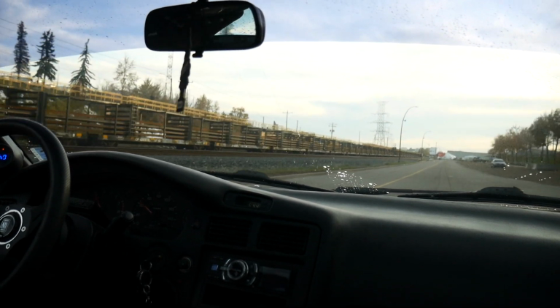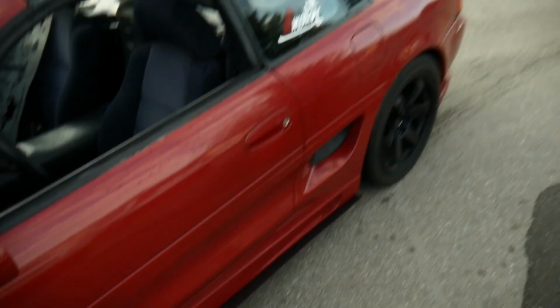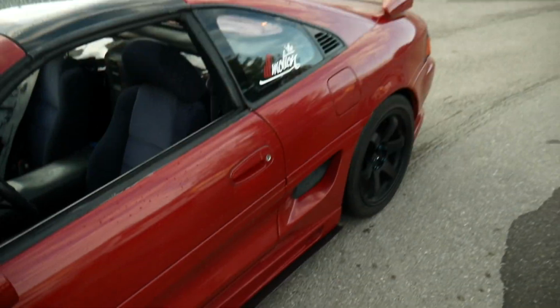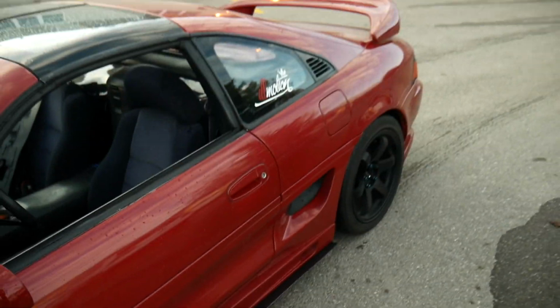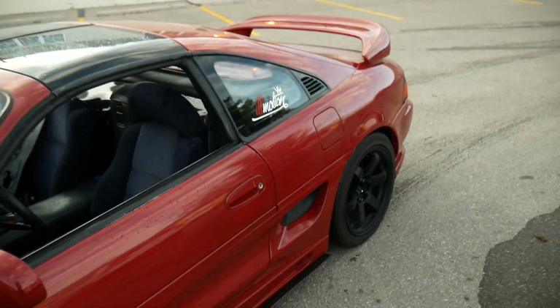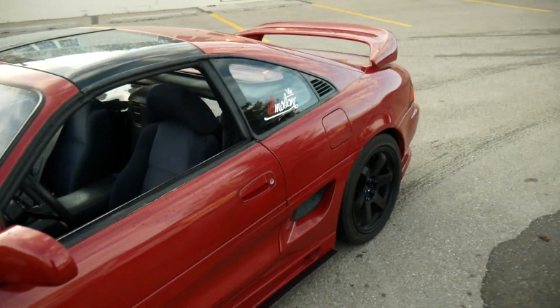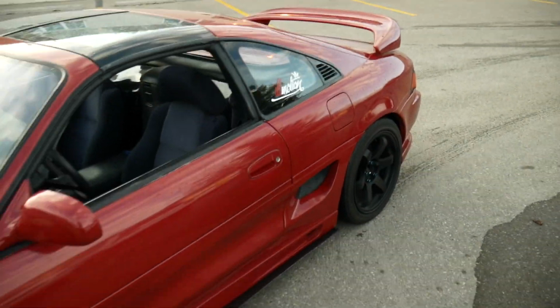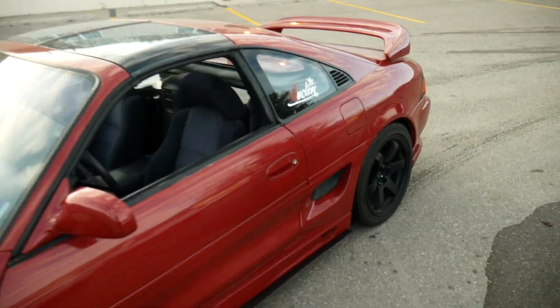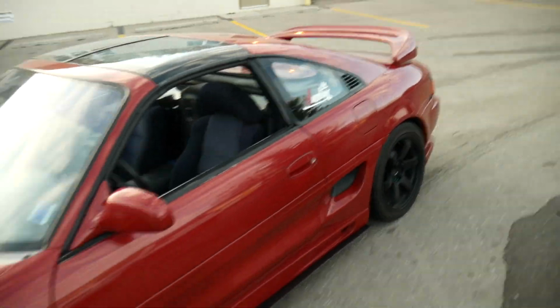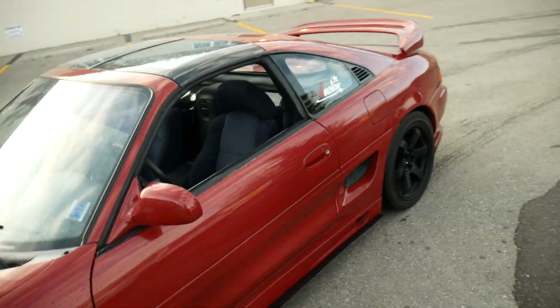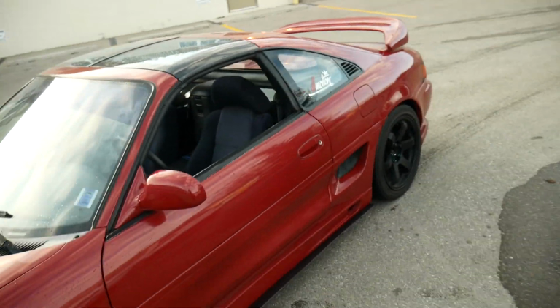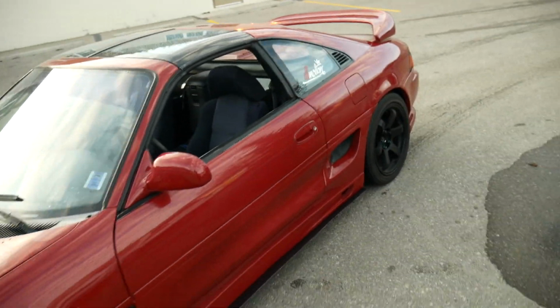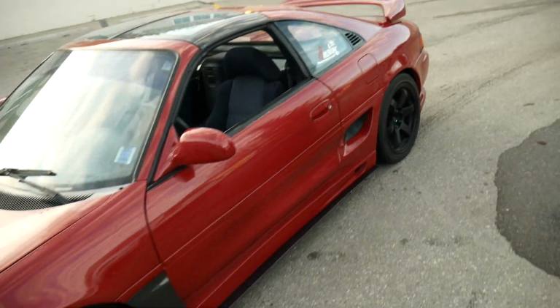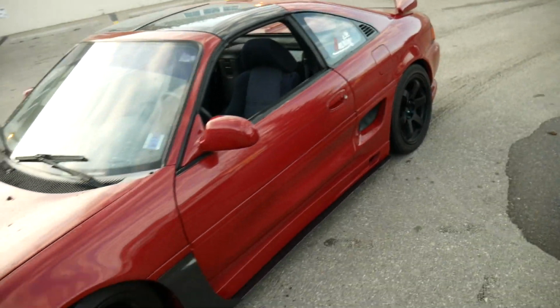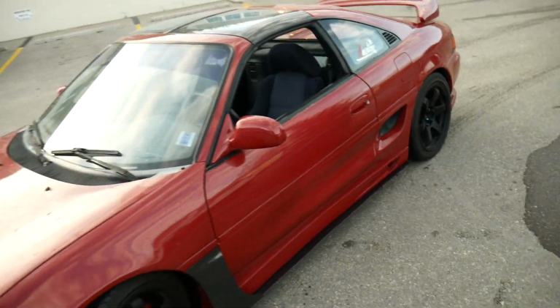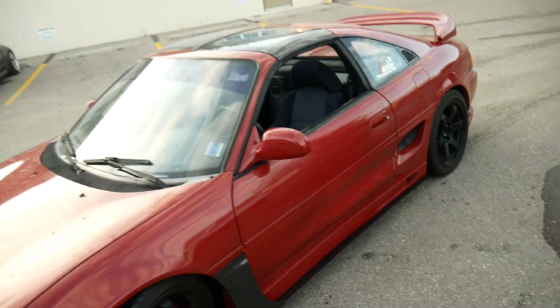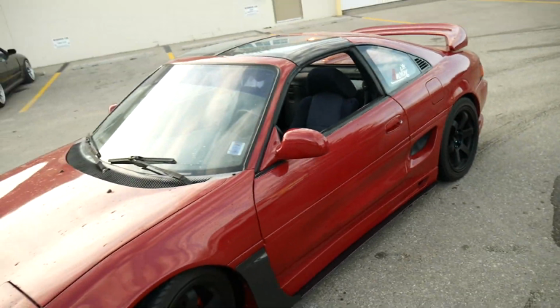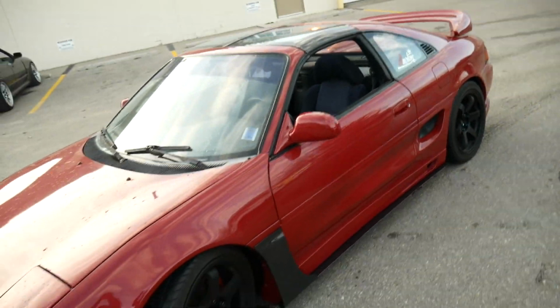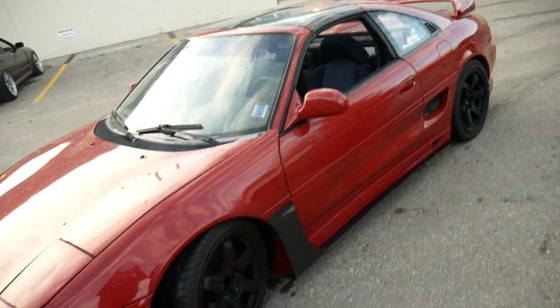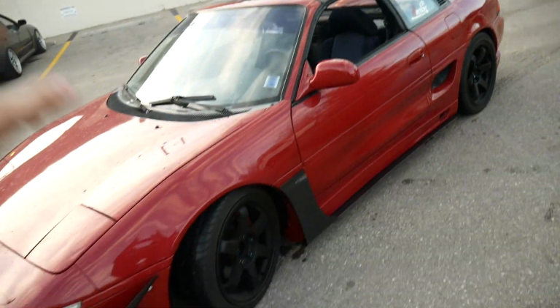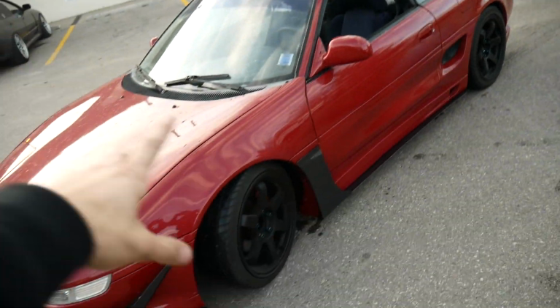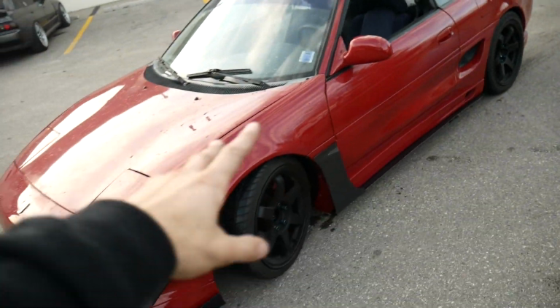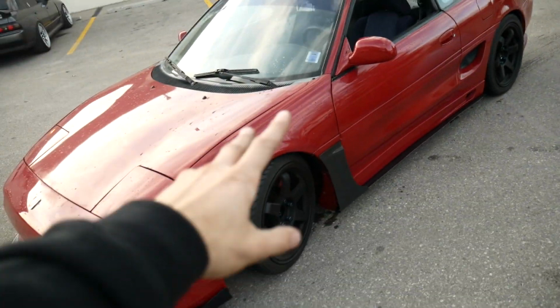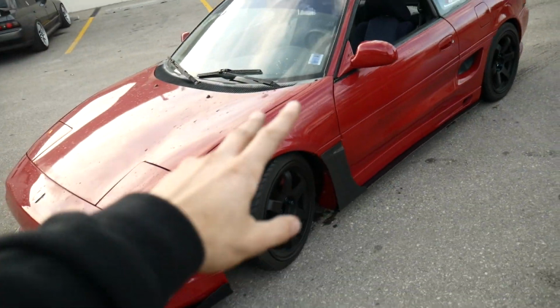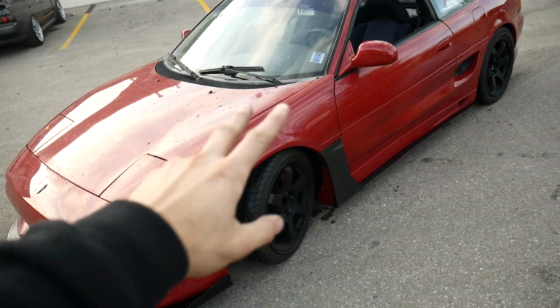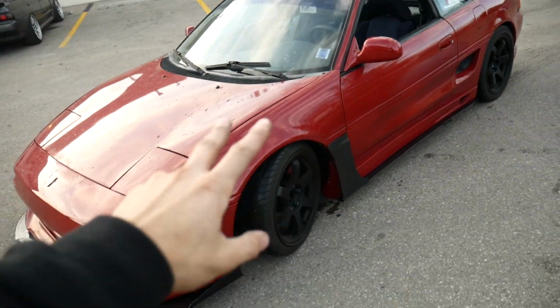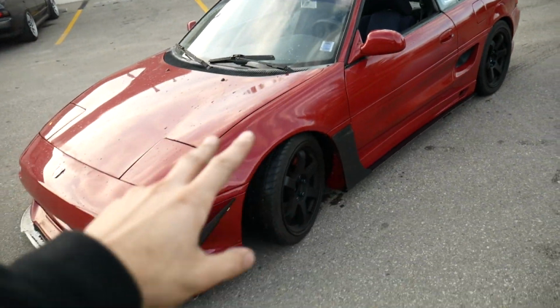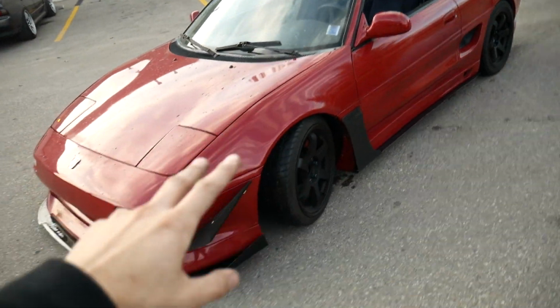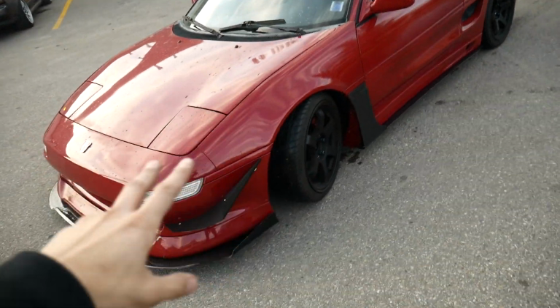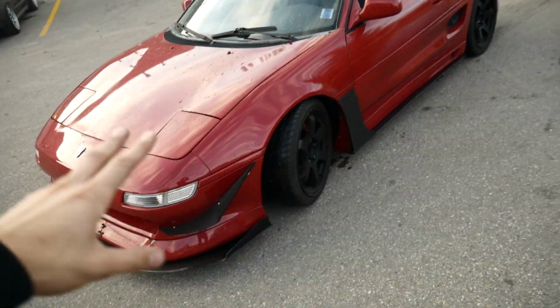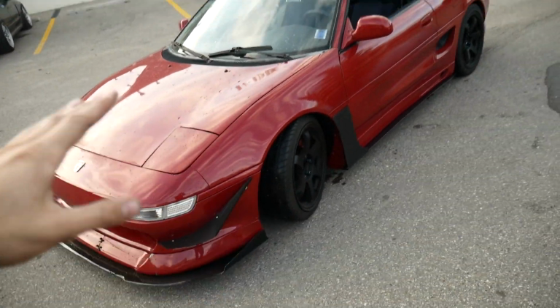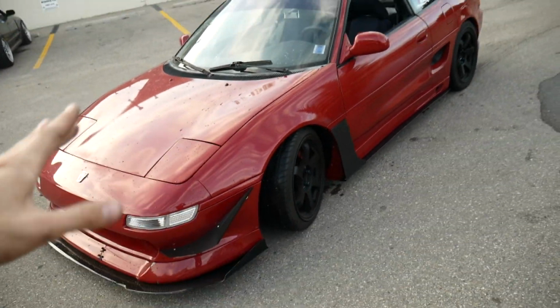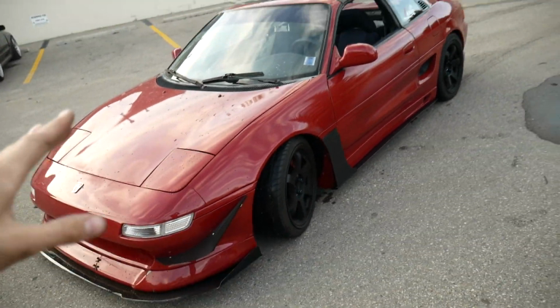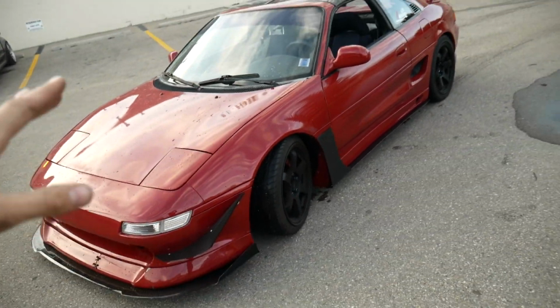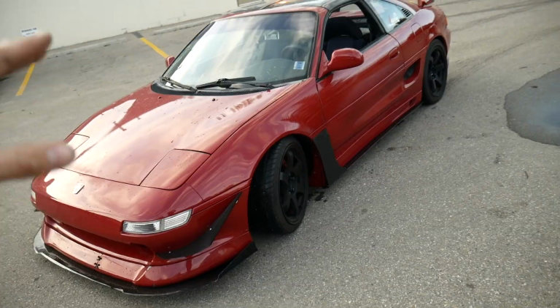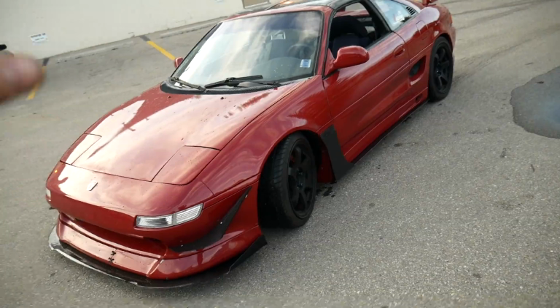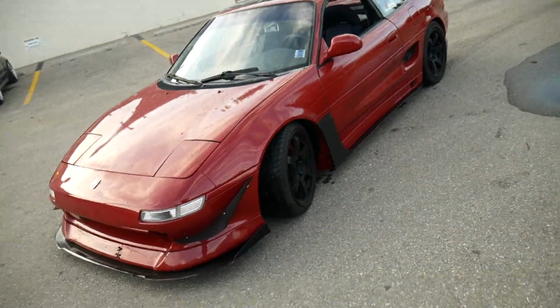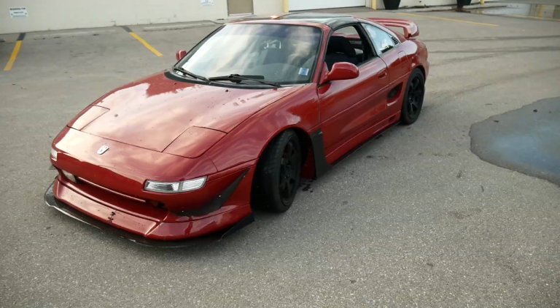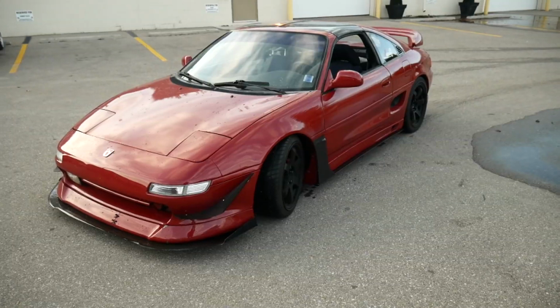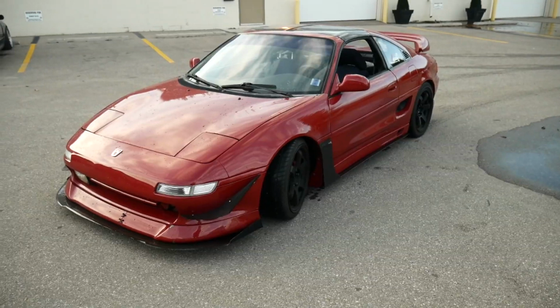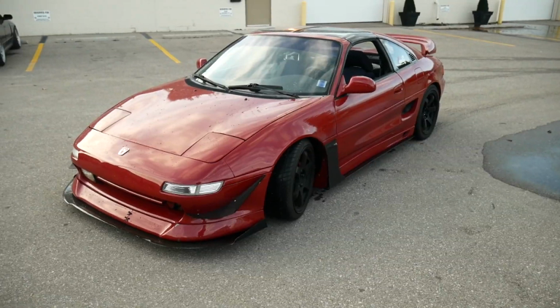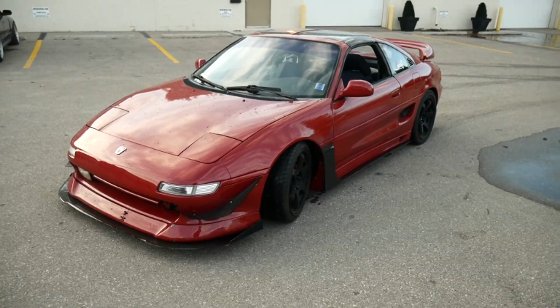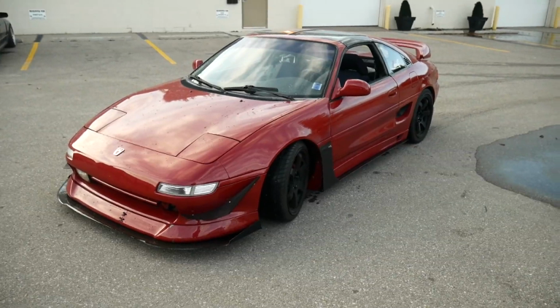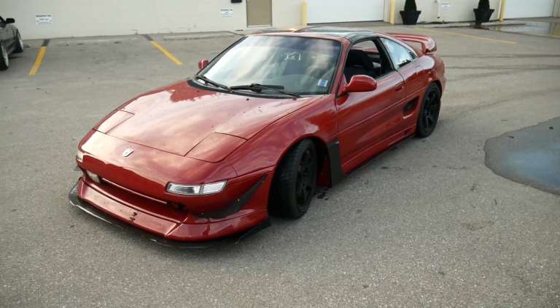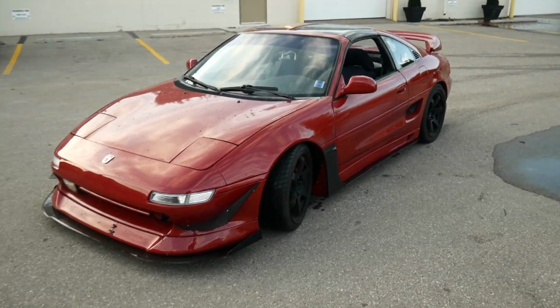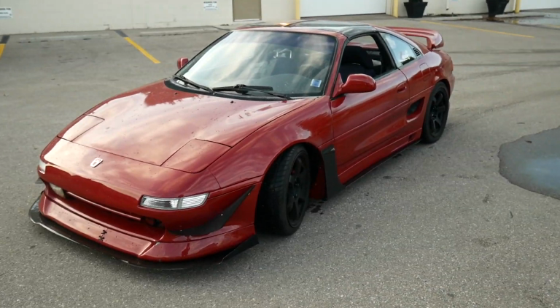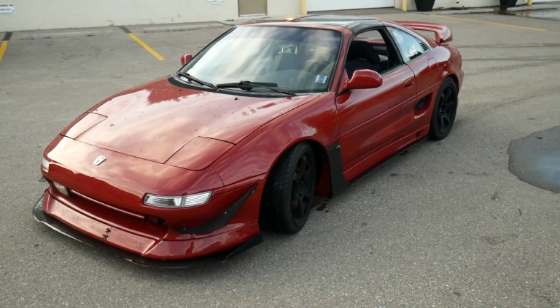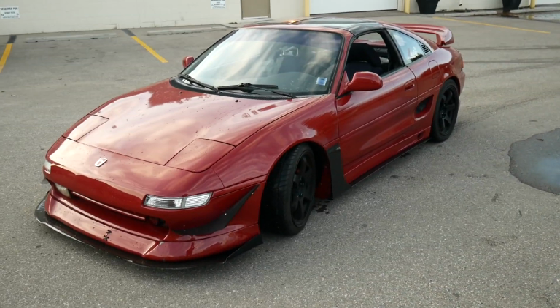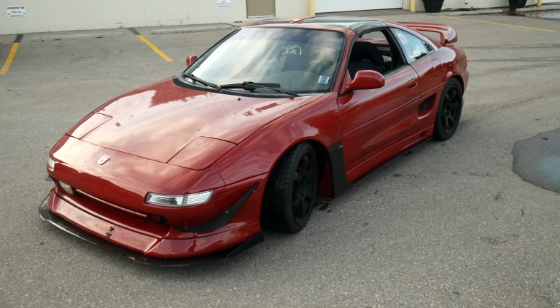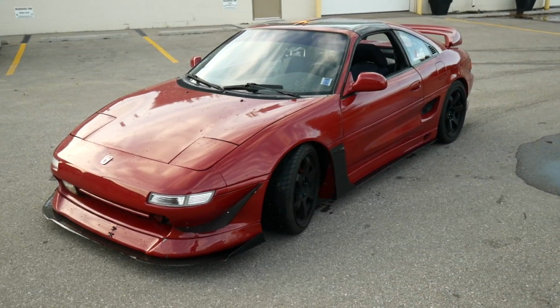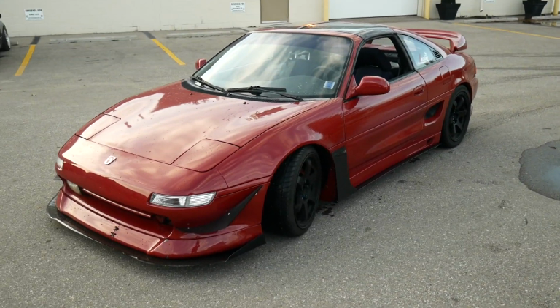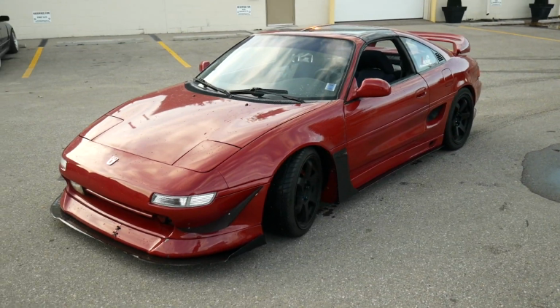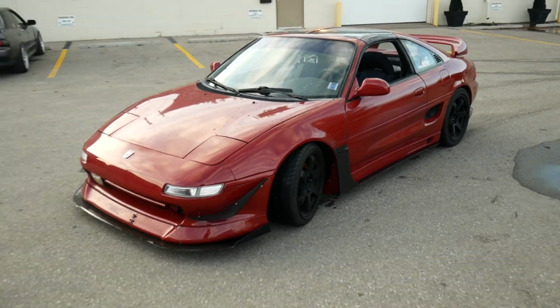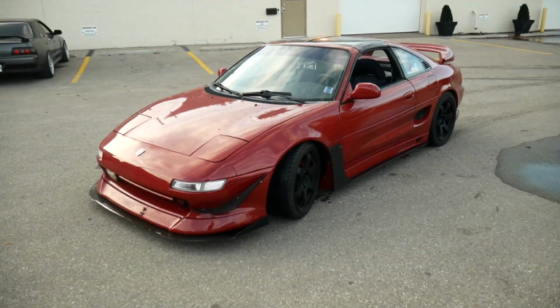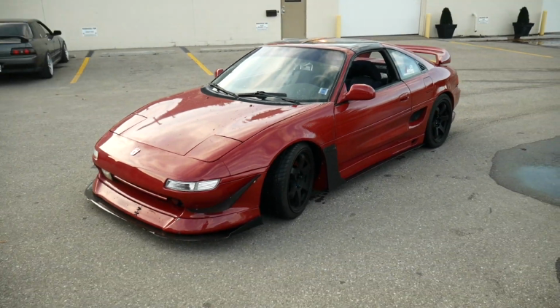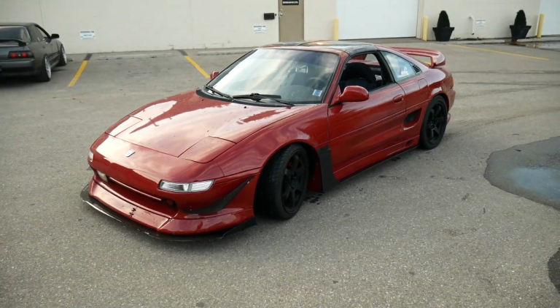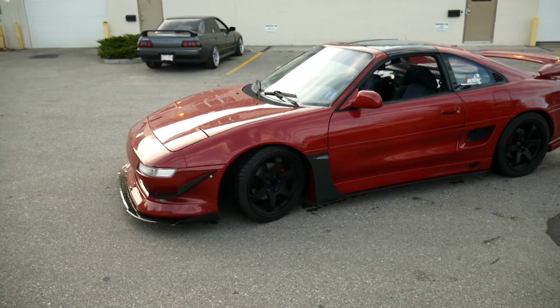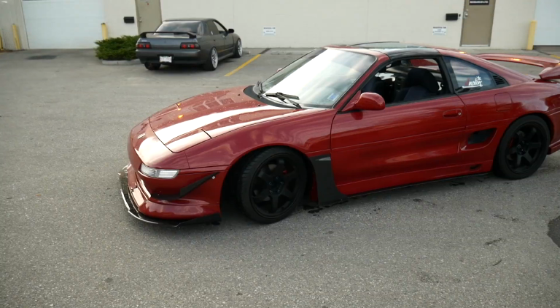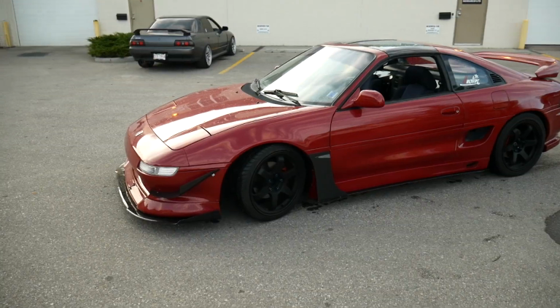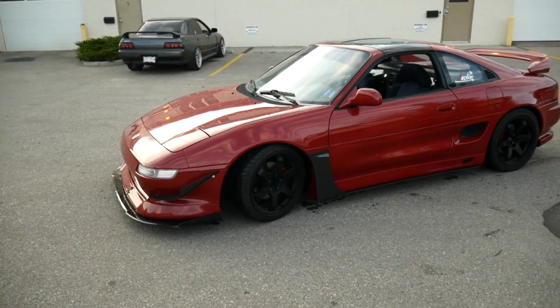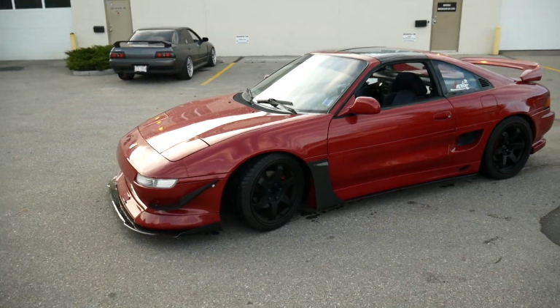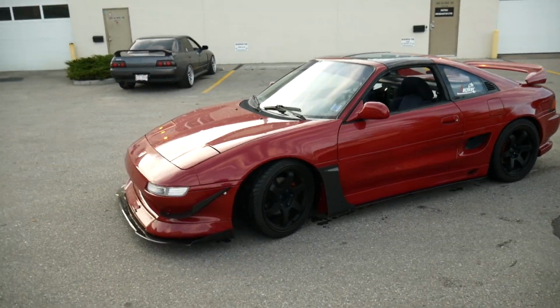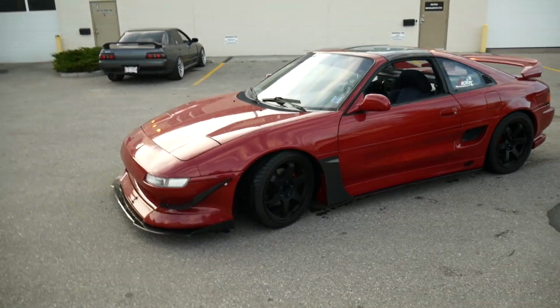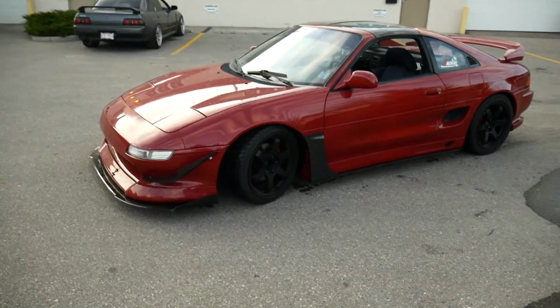I just want to take the MR2 for a little drive, but the battery kept dying. Obviously it's been sitting there for a while.